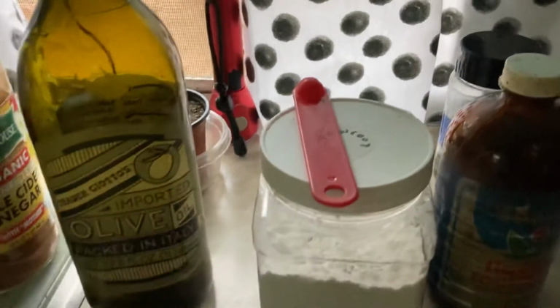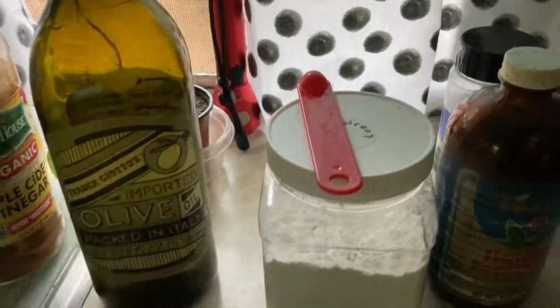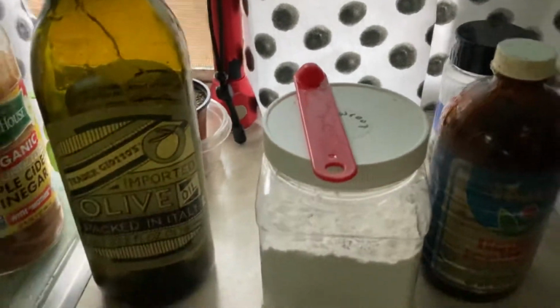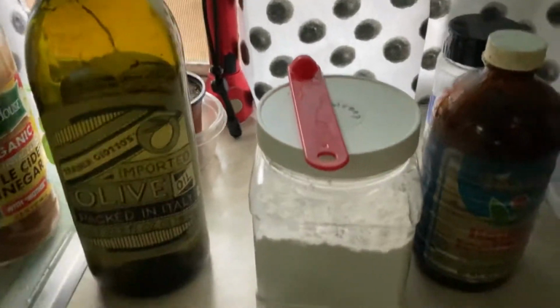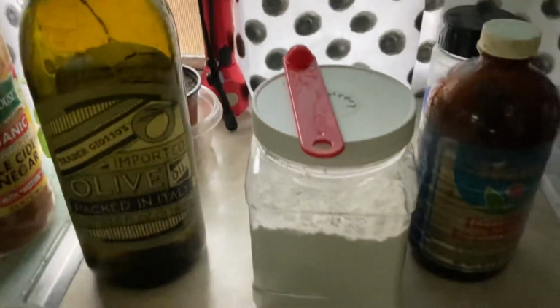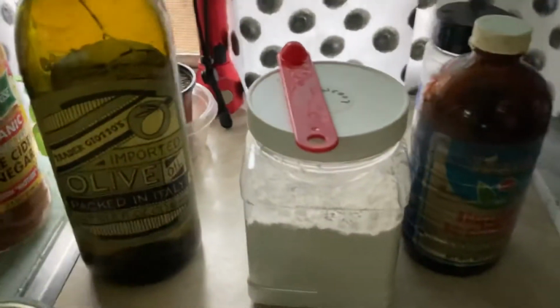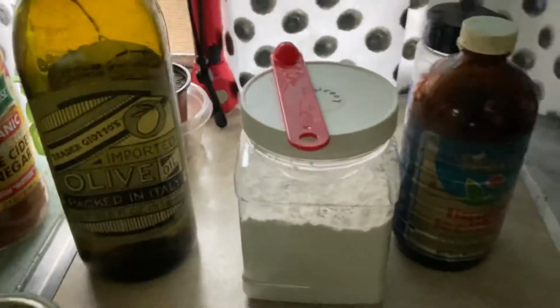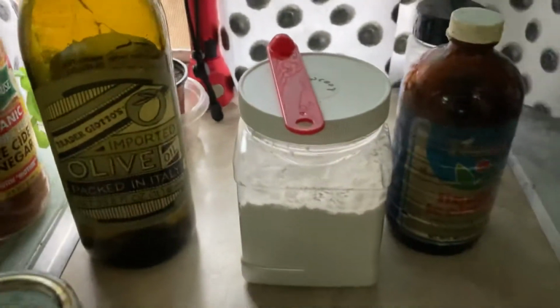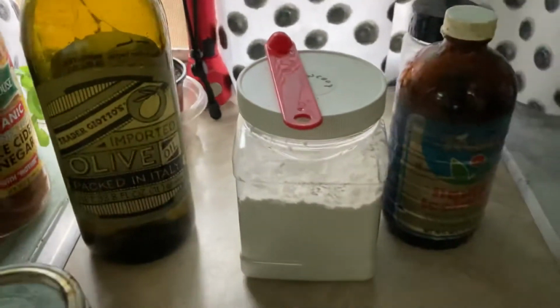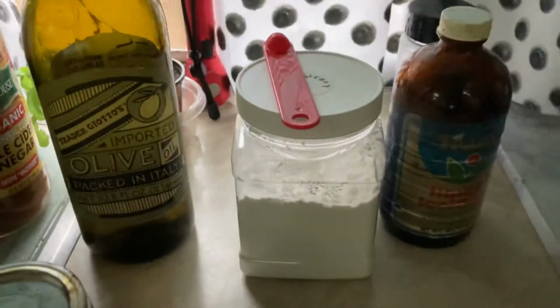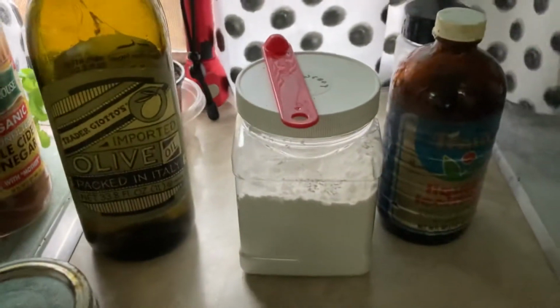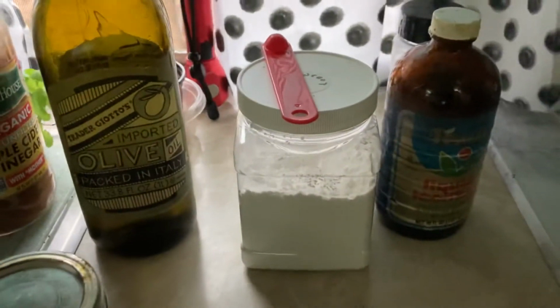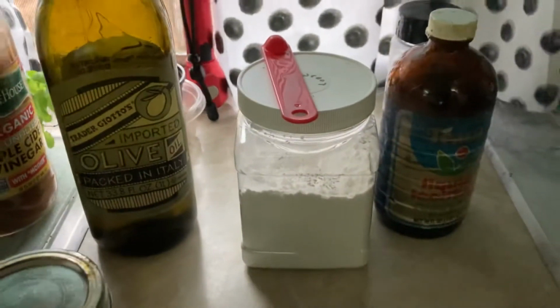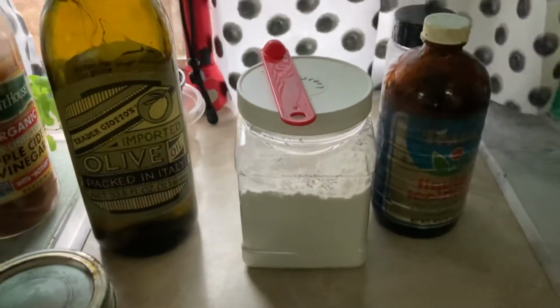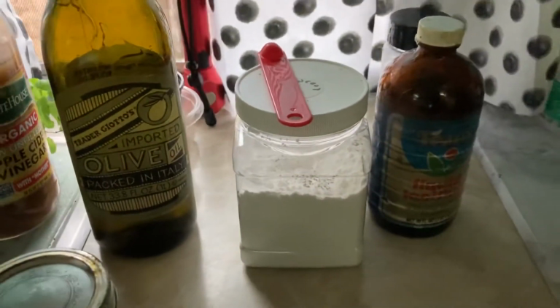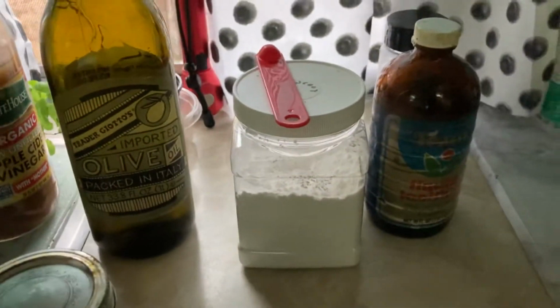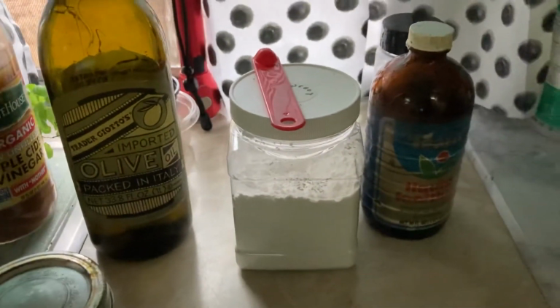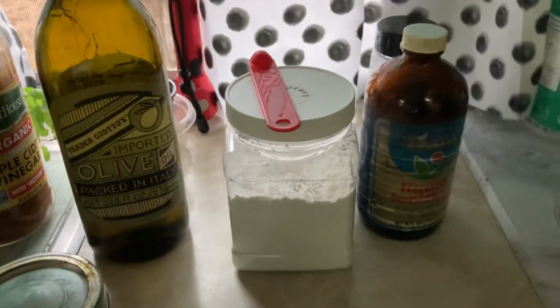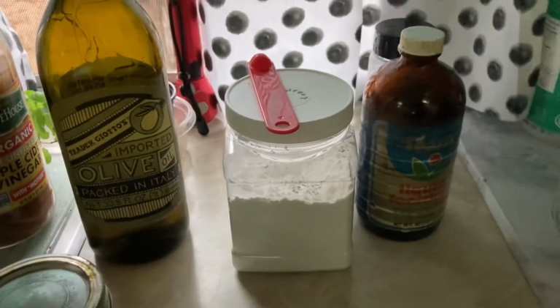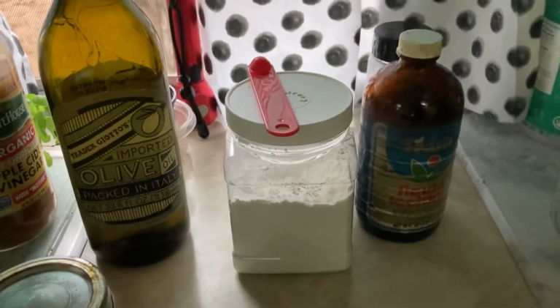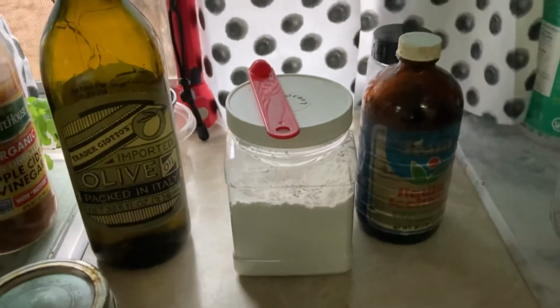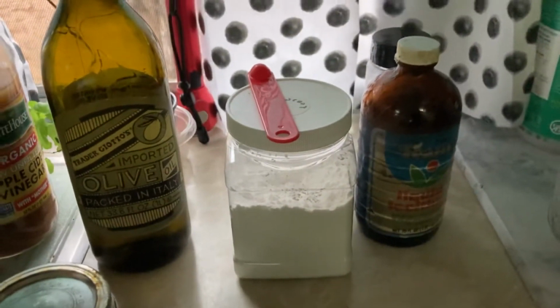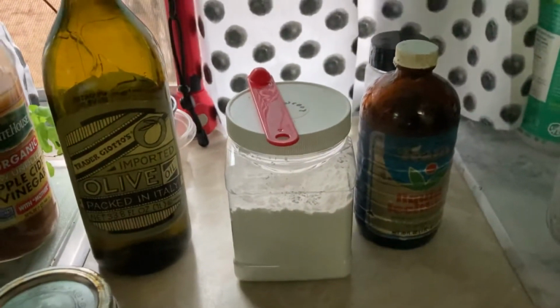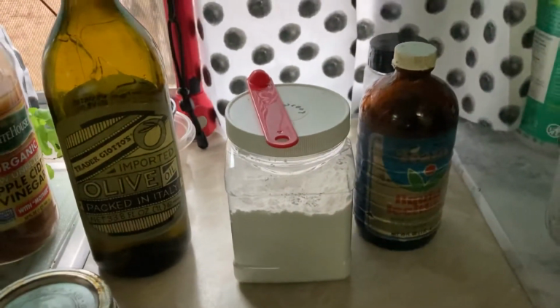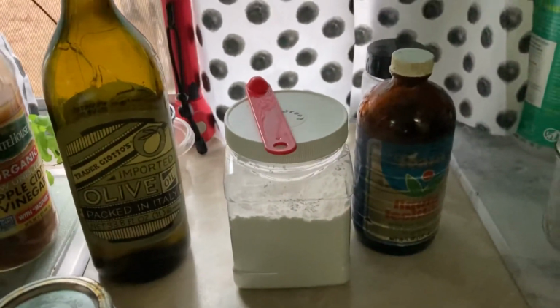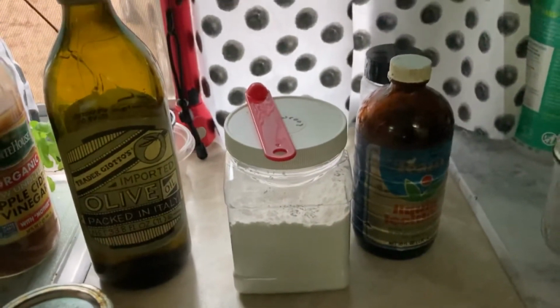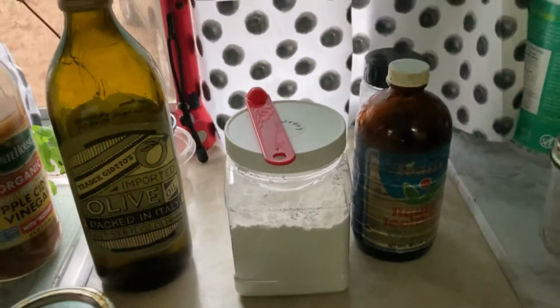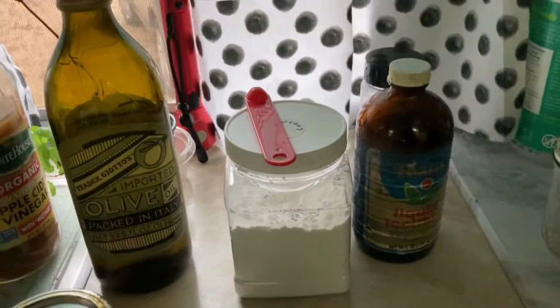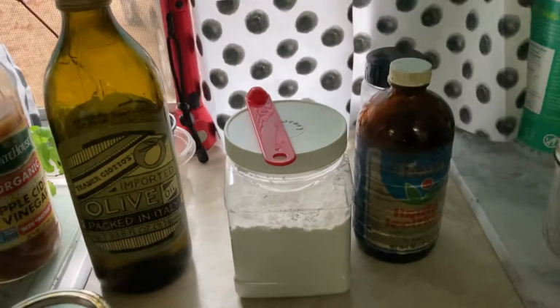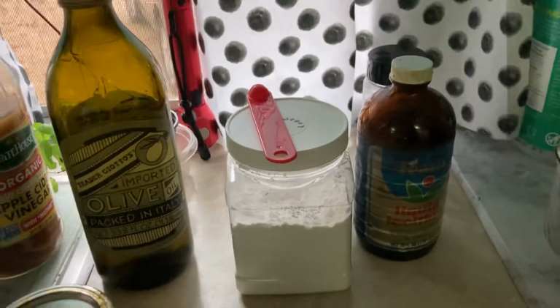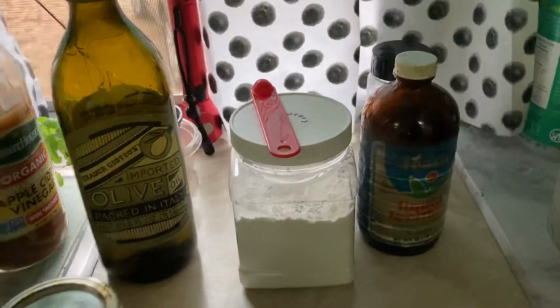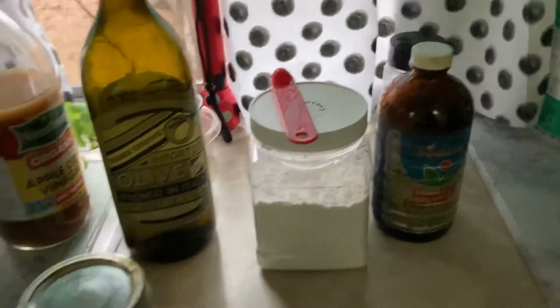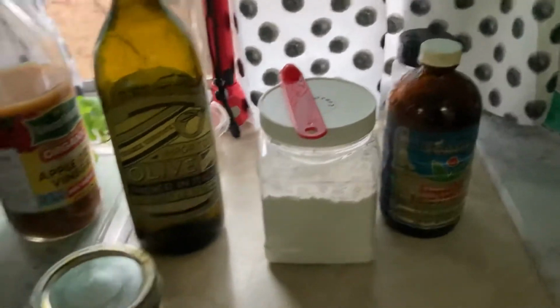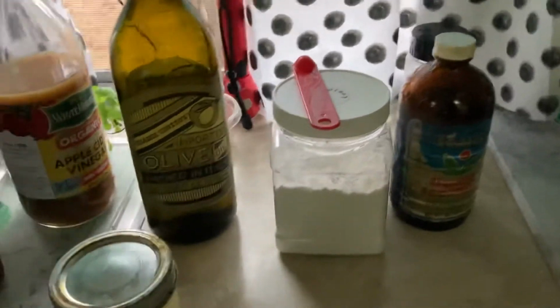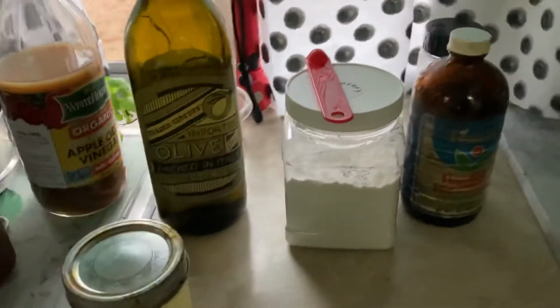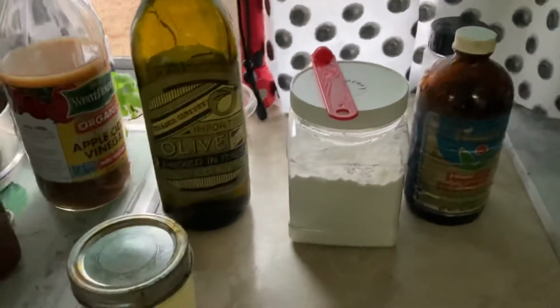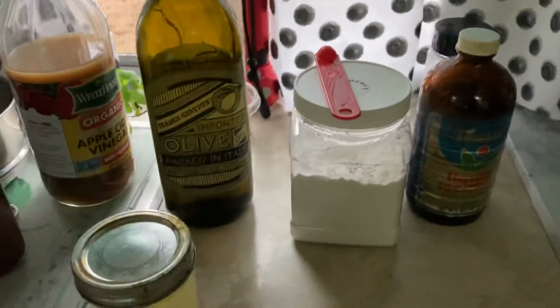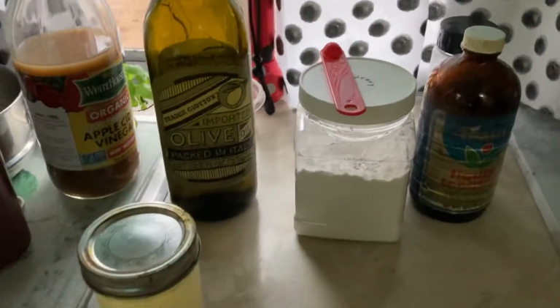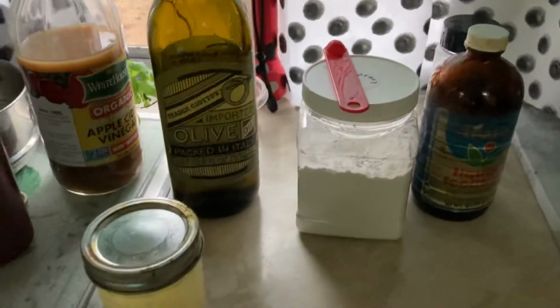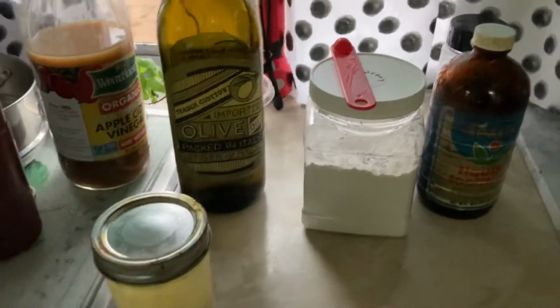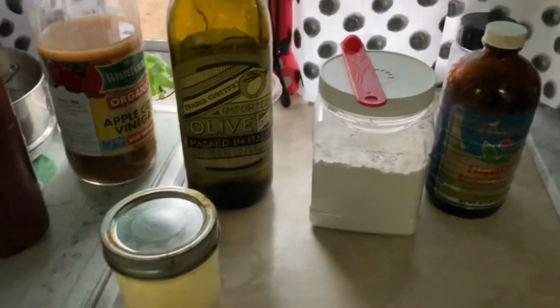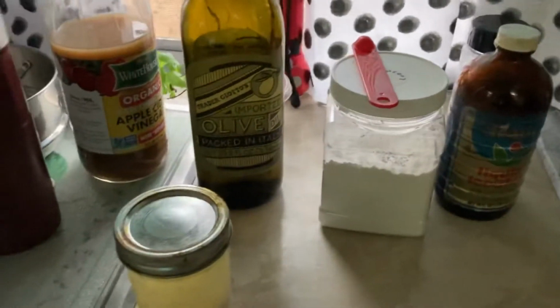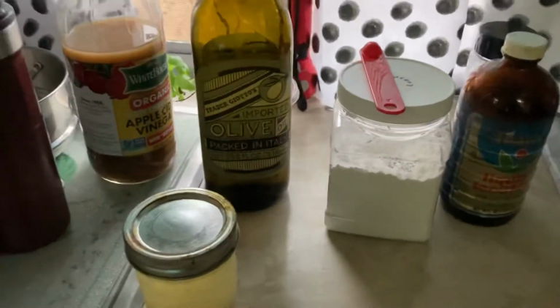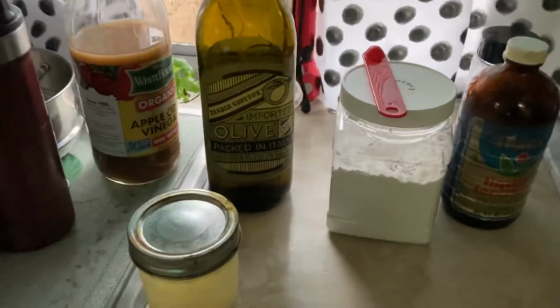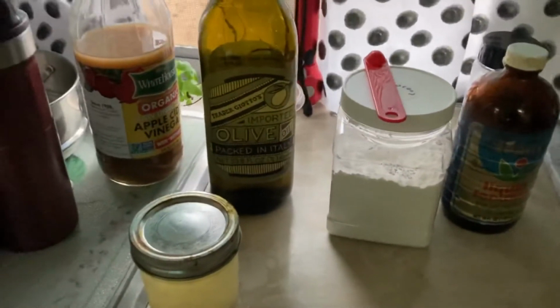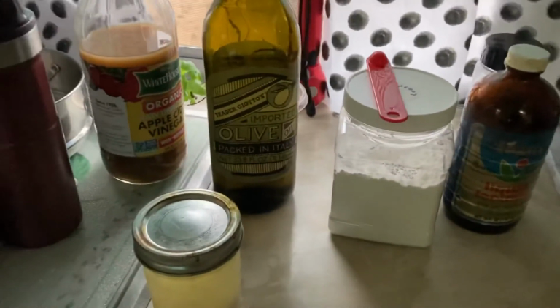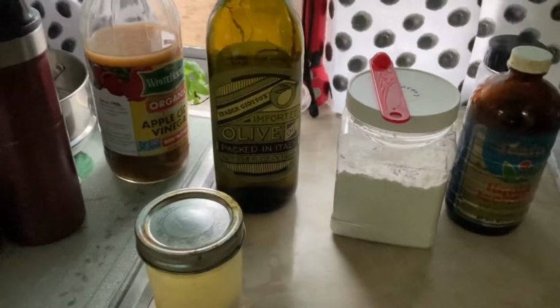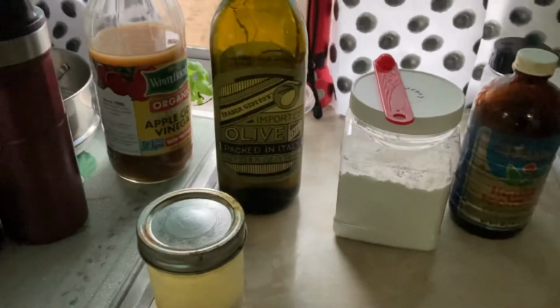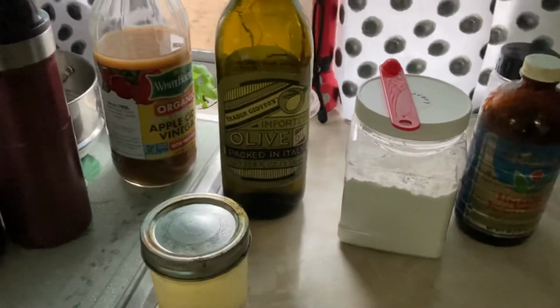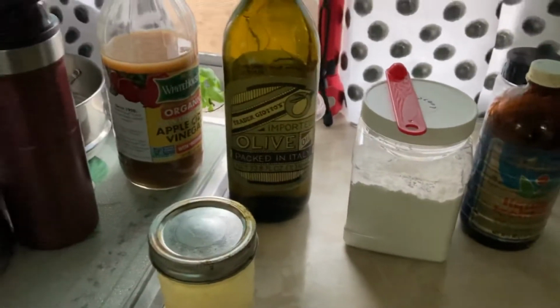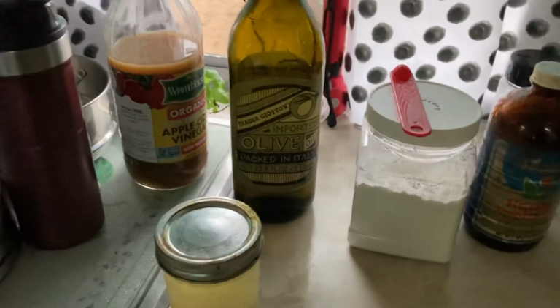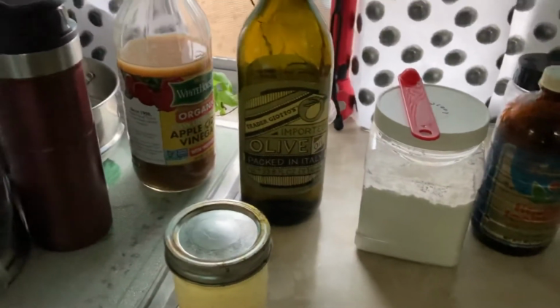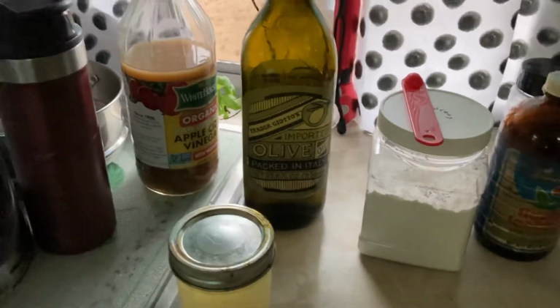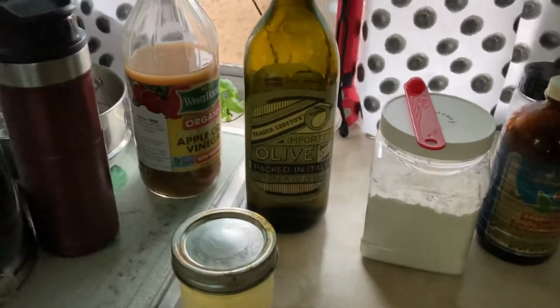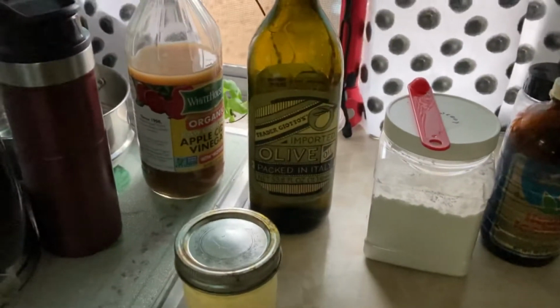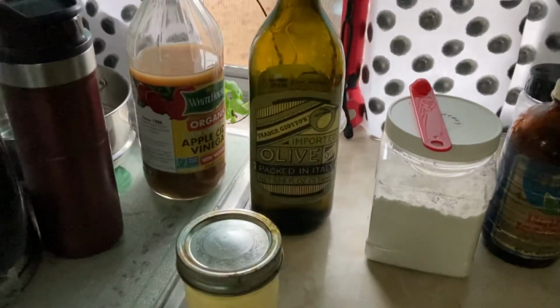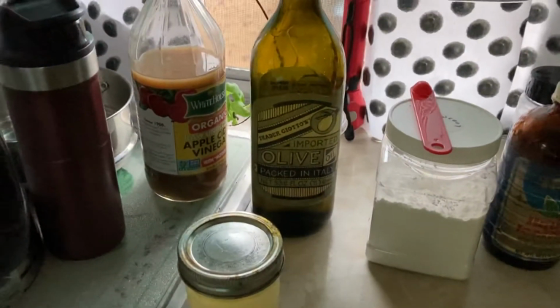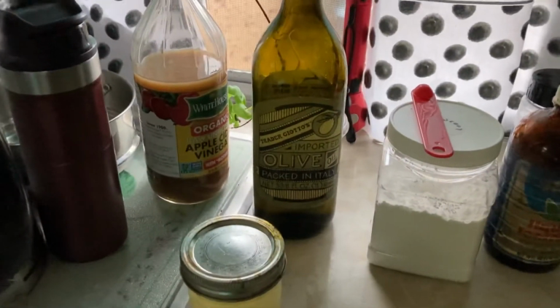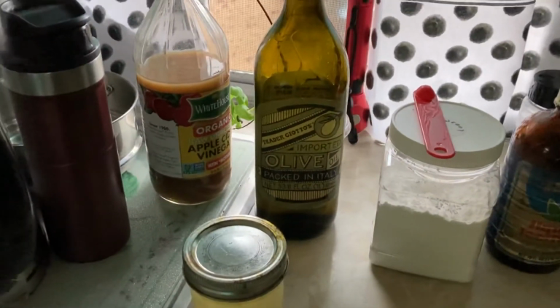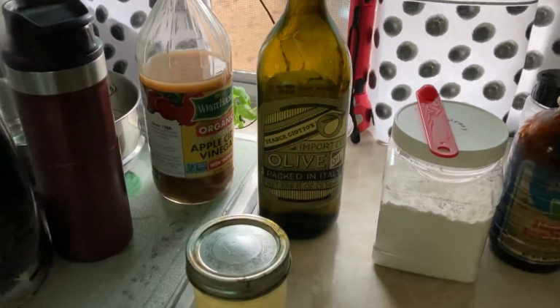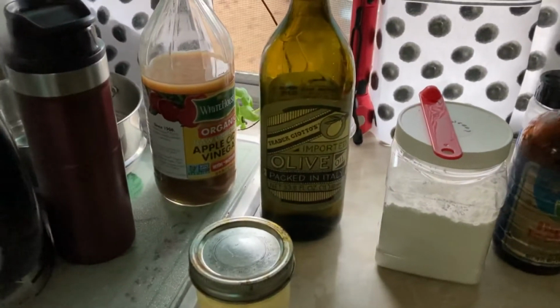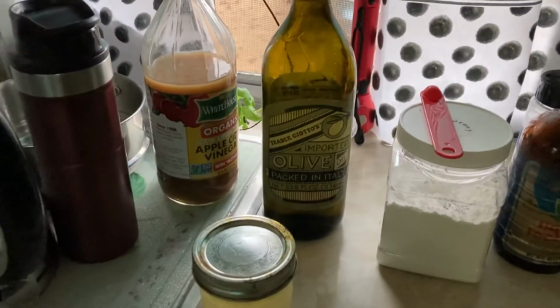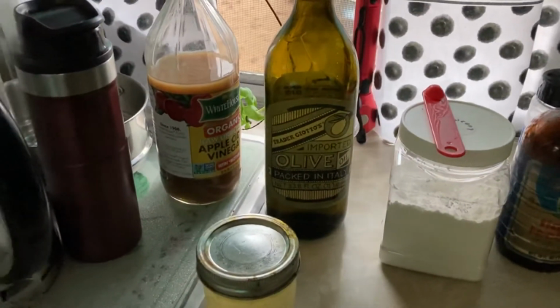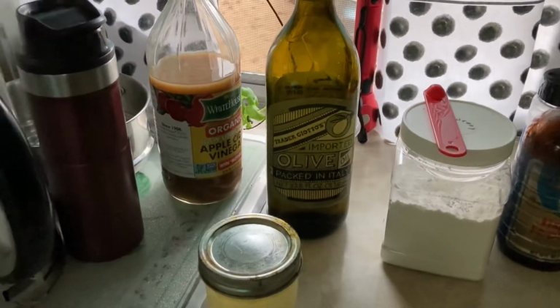If you don't have arrowroot powder, I believe cornstarch or guar gum also works. You can check it out on veganbaking.net.